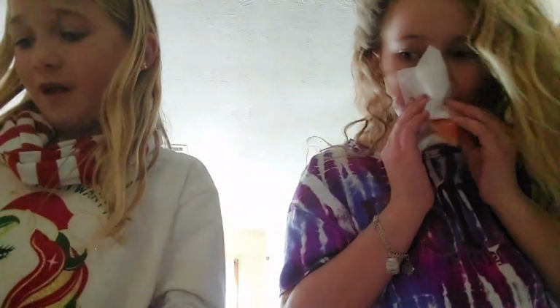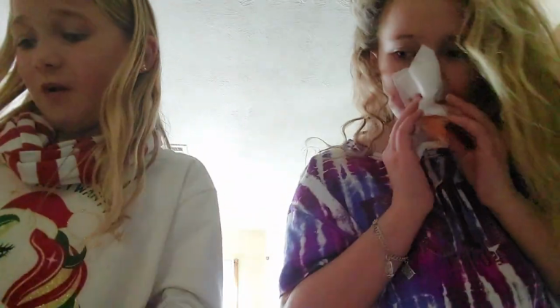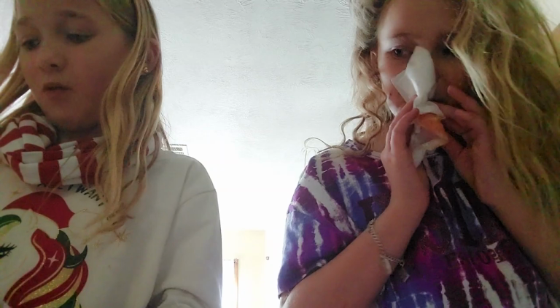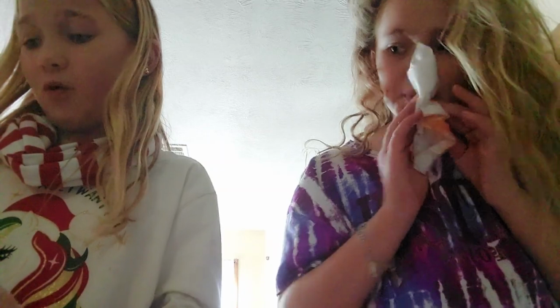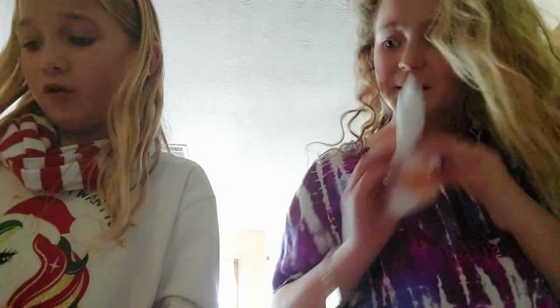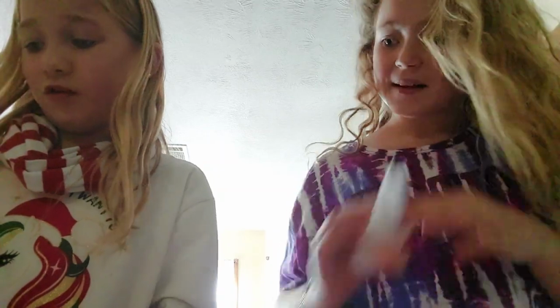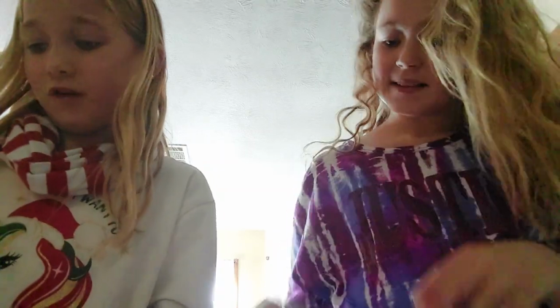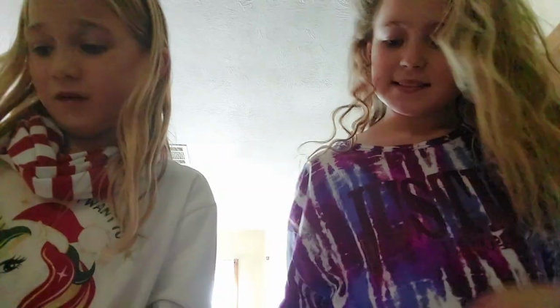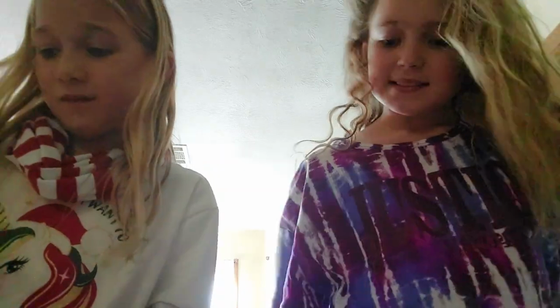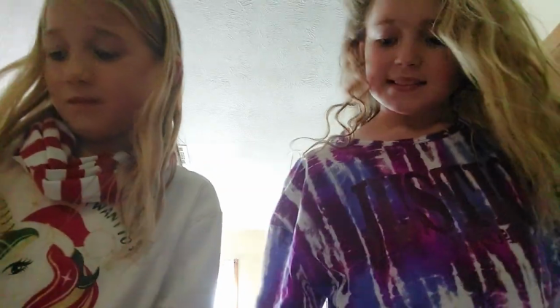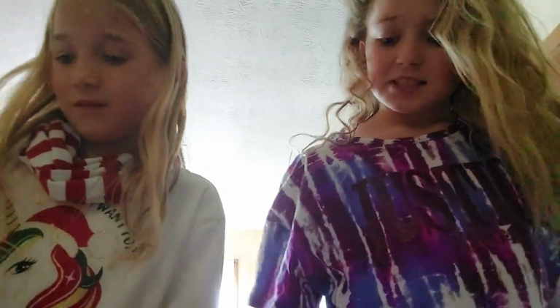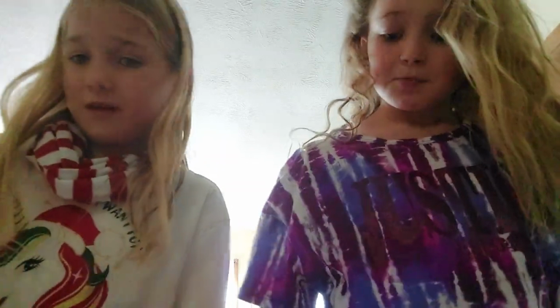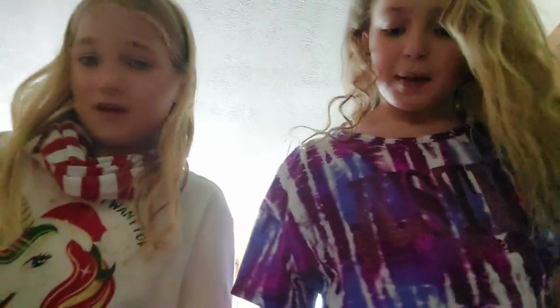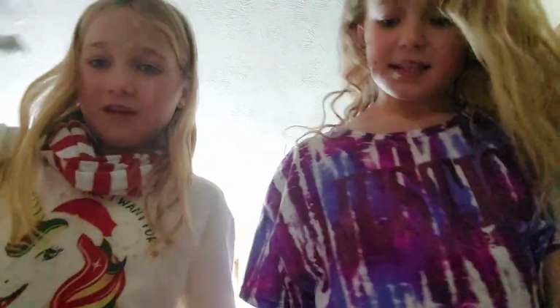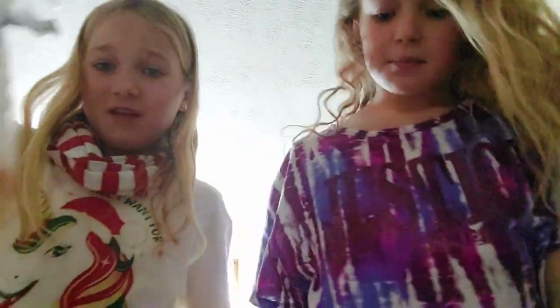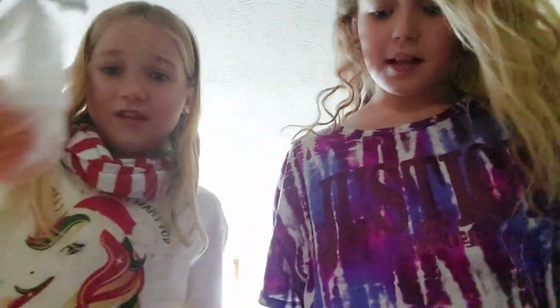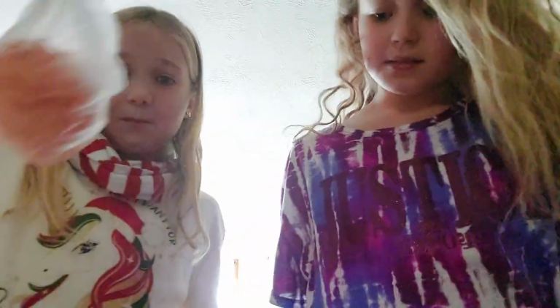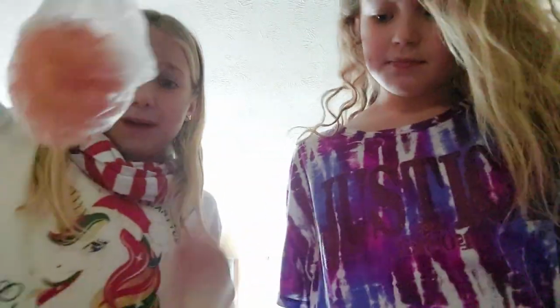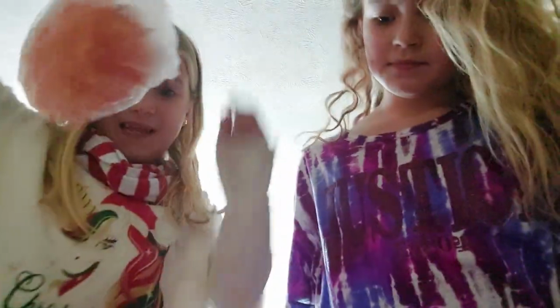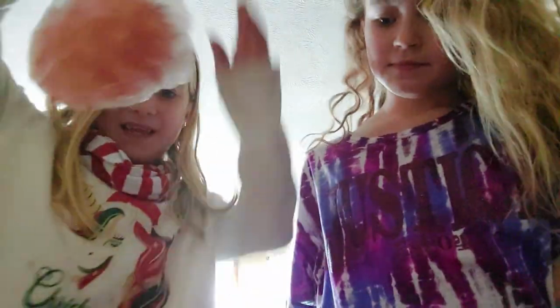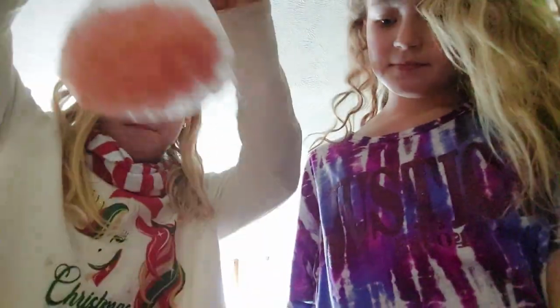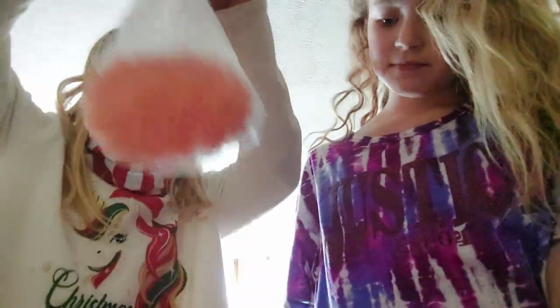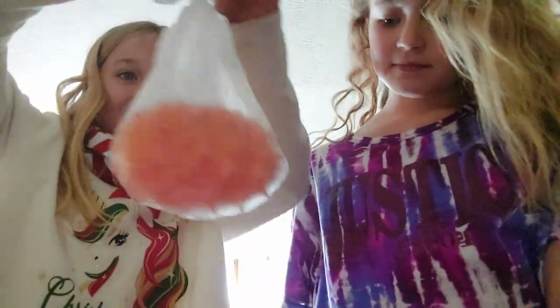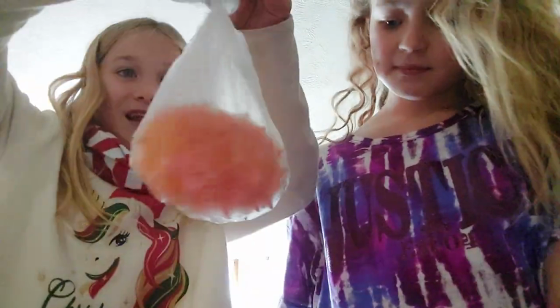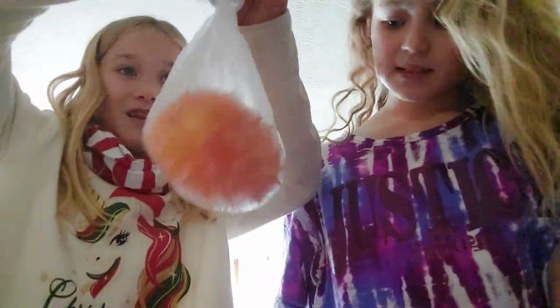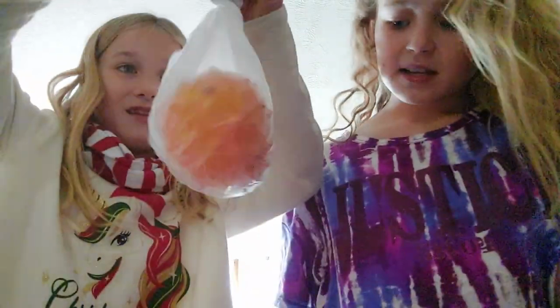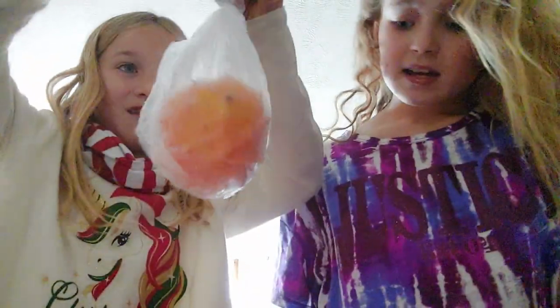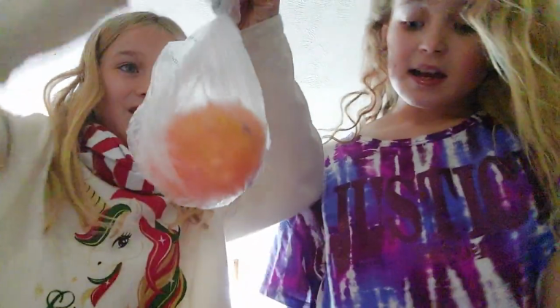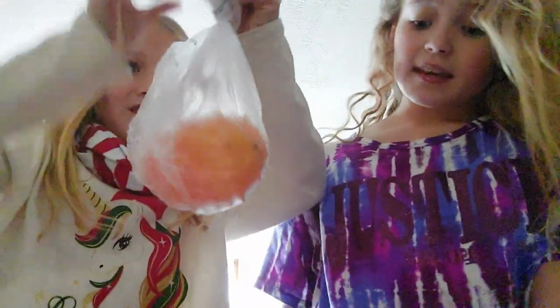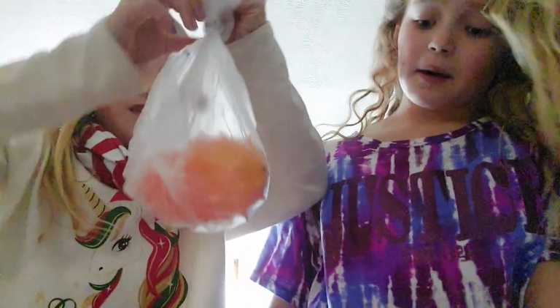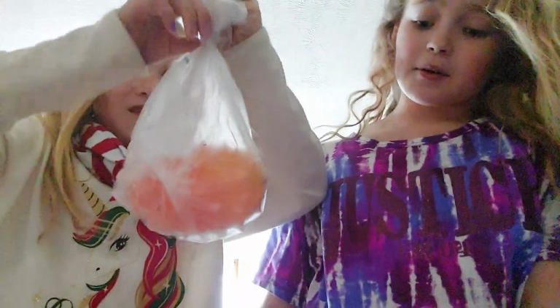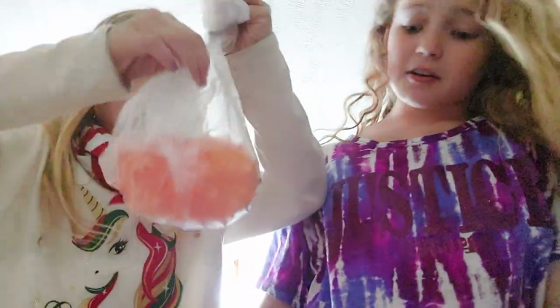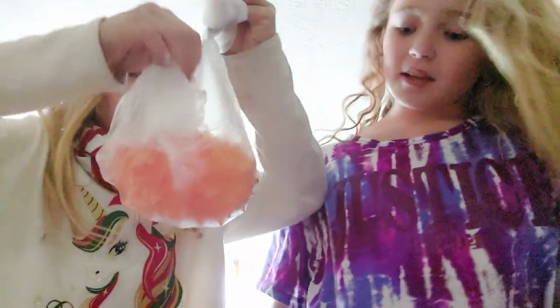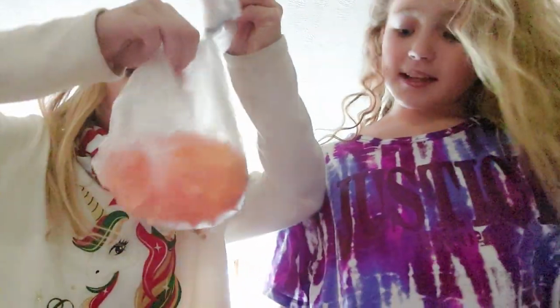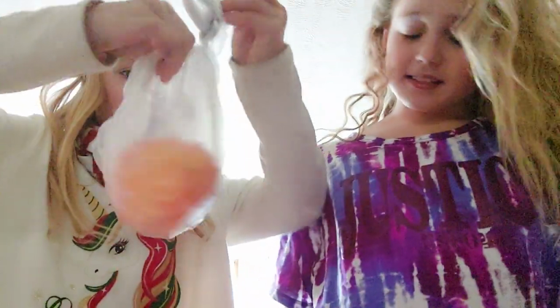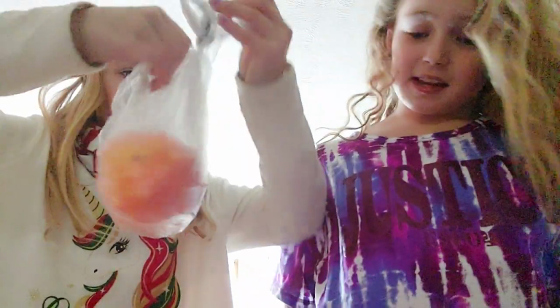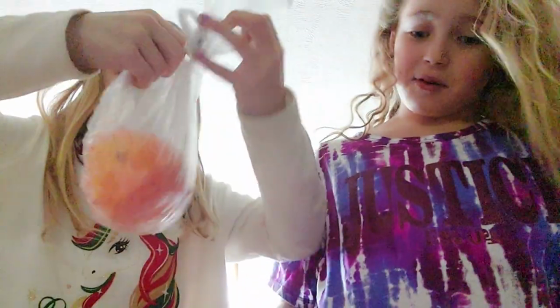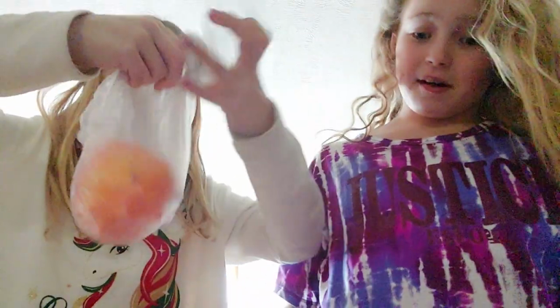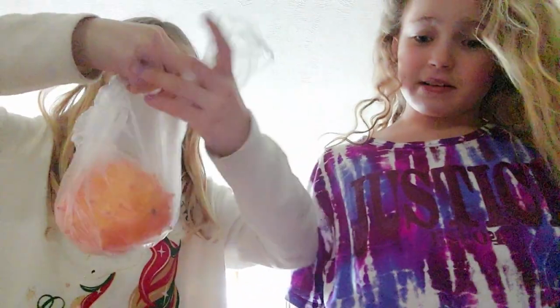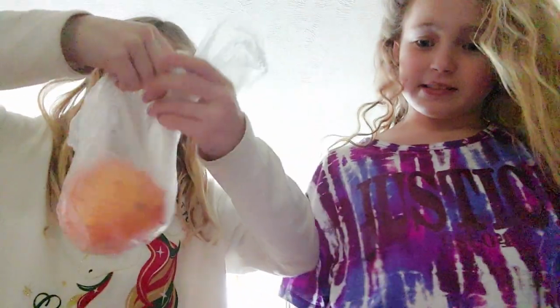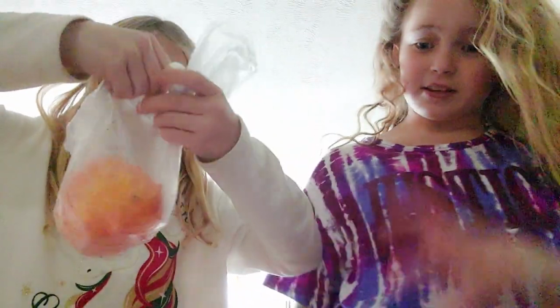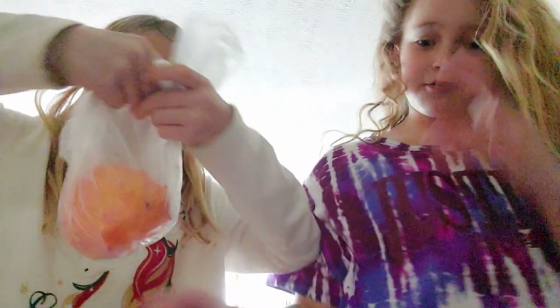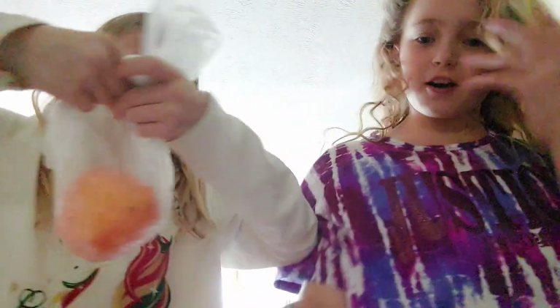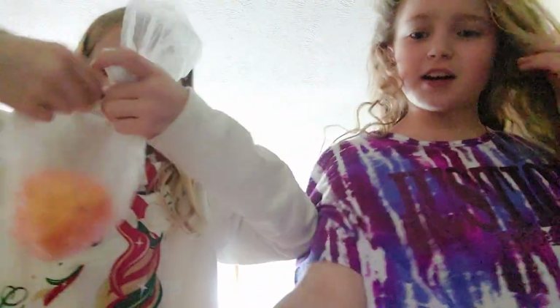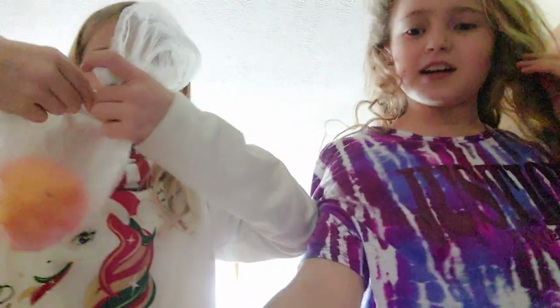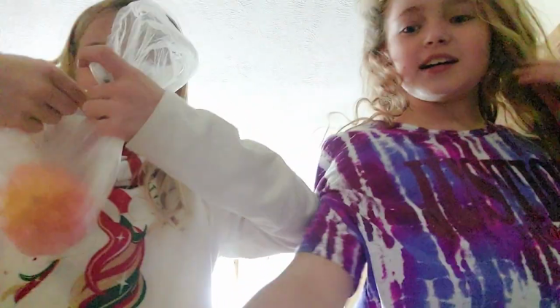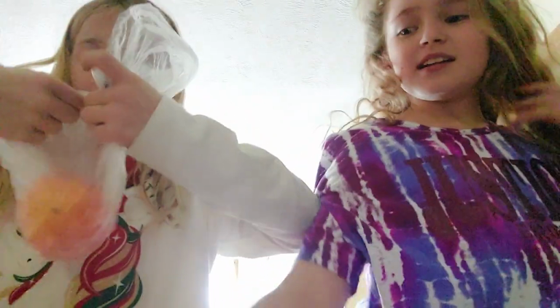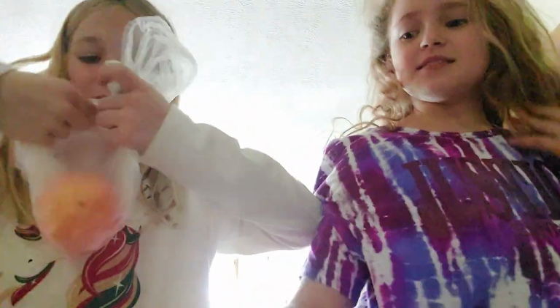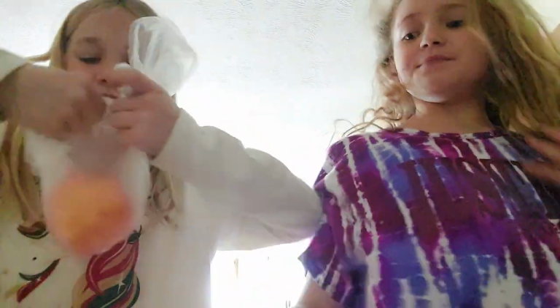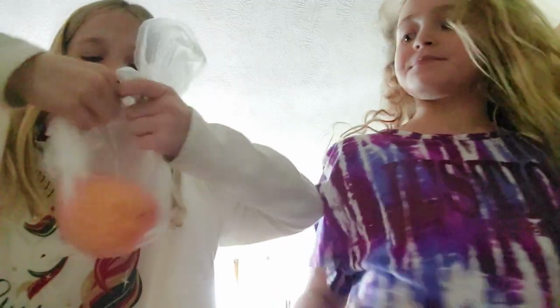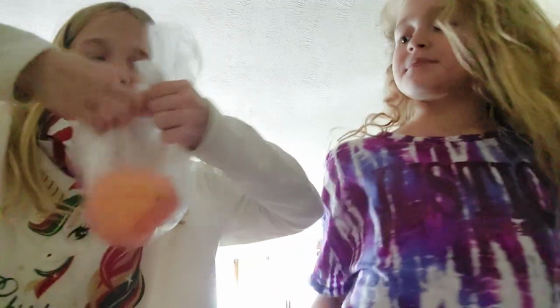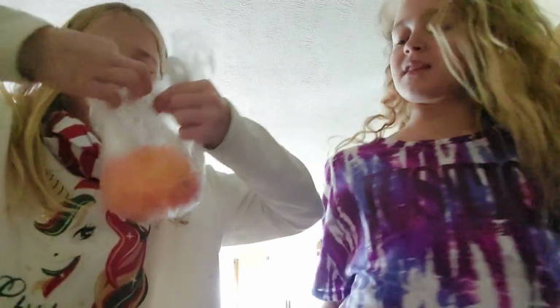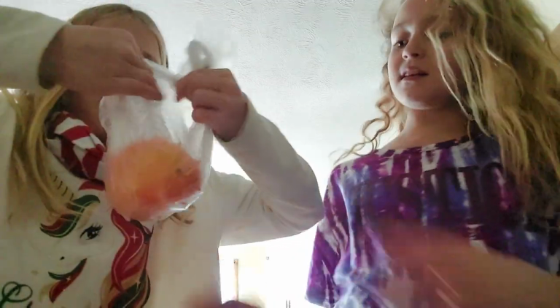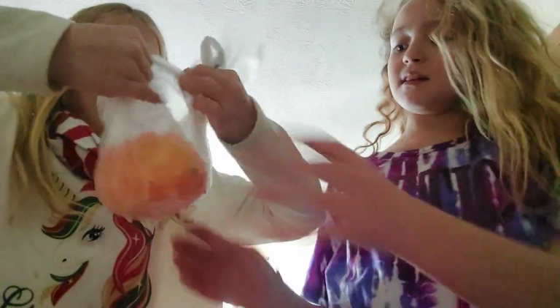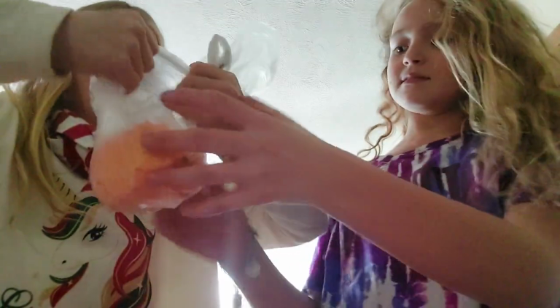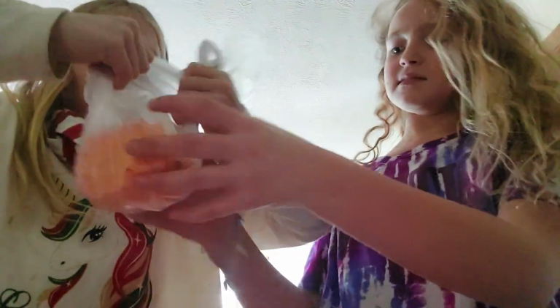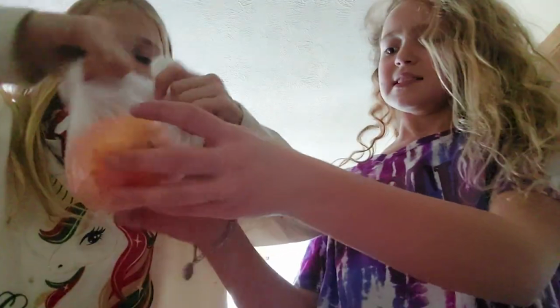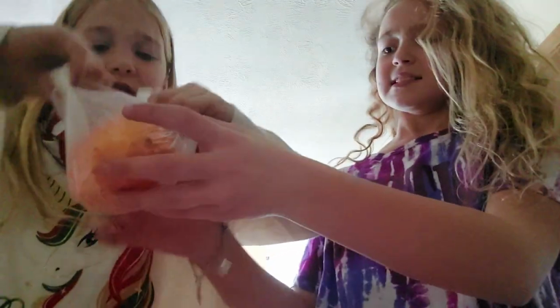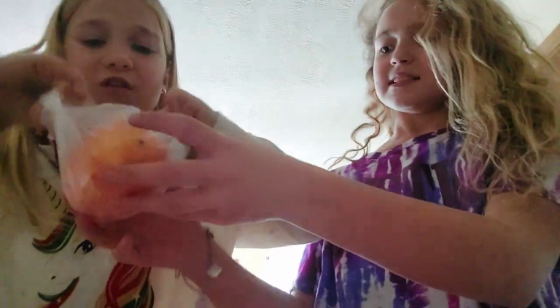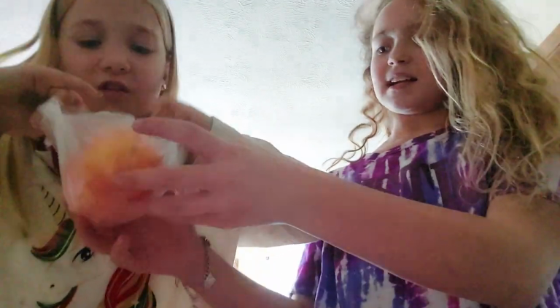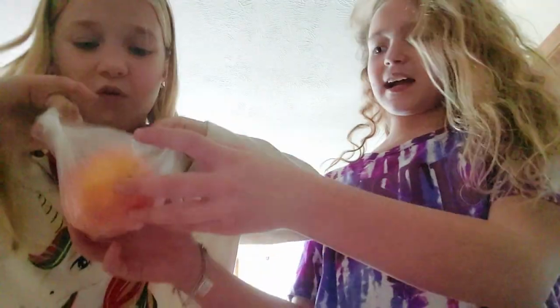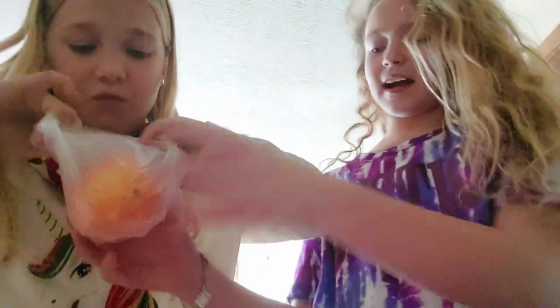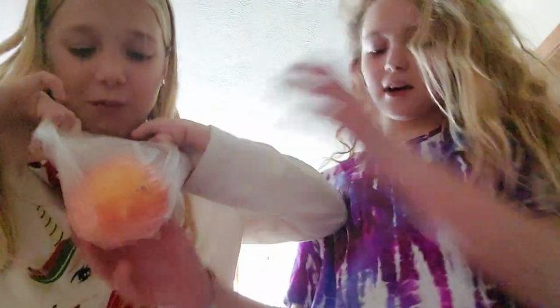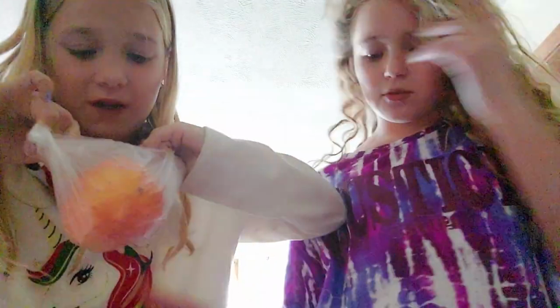Now we're on to the spiky melon. So far we don't like it. It's basically shut because it's so dry.